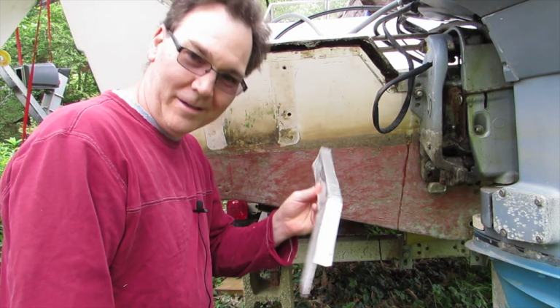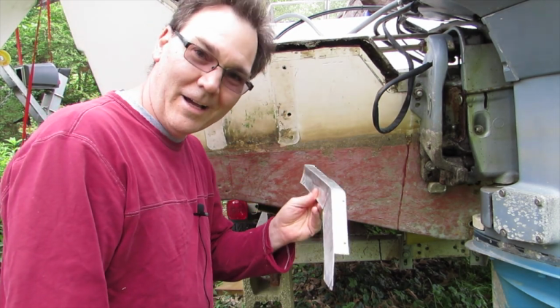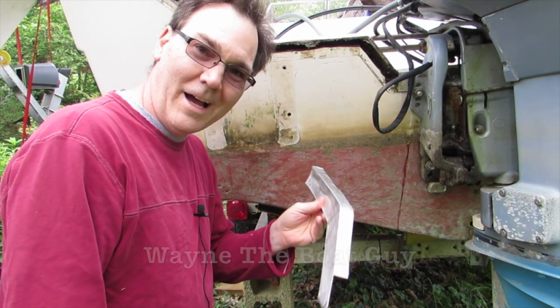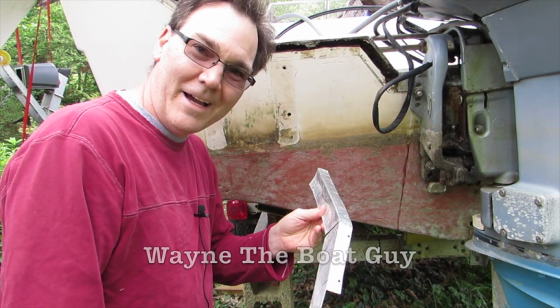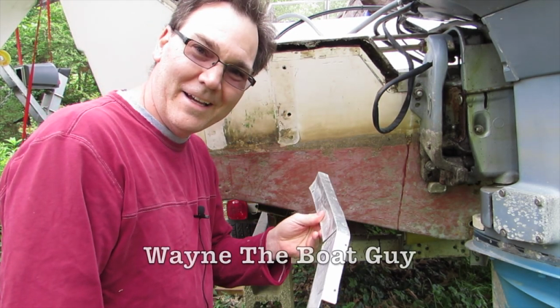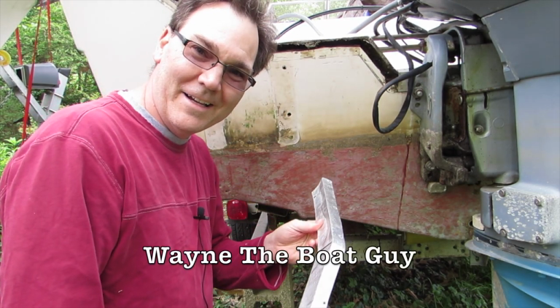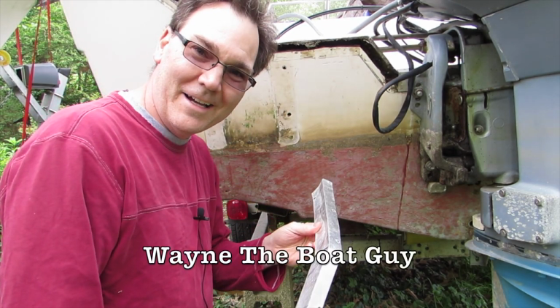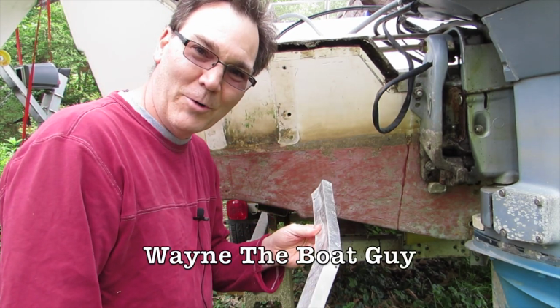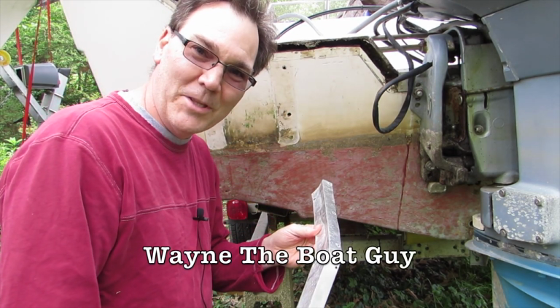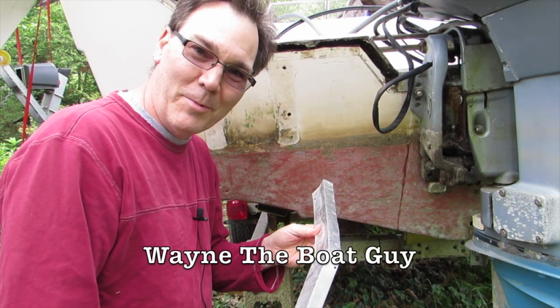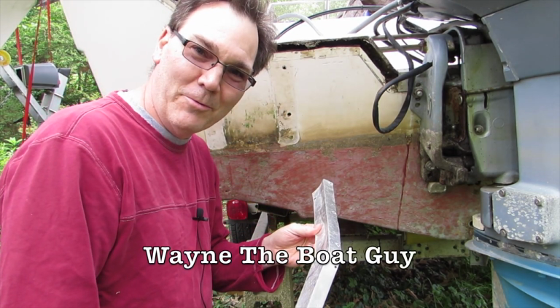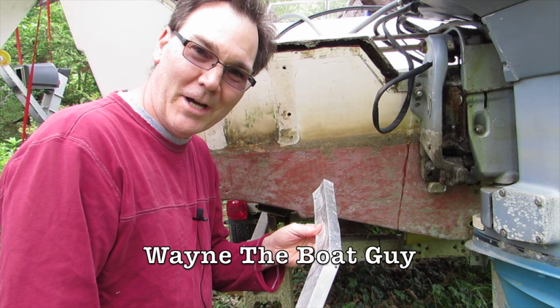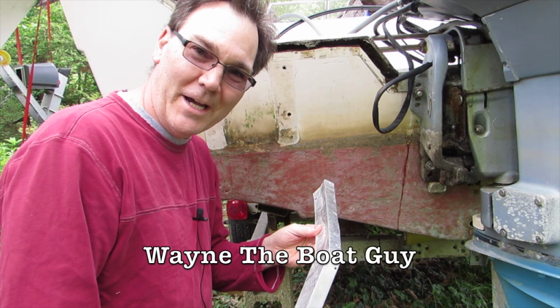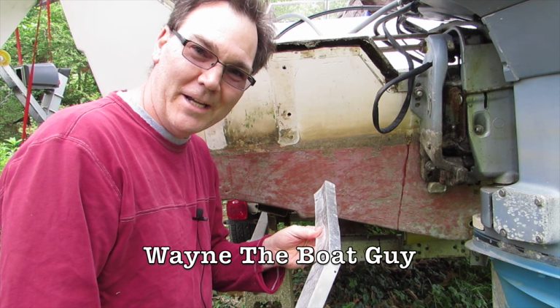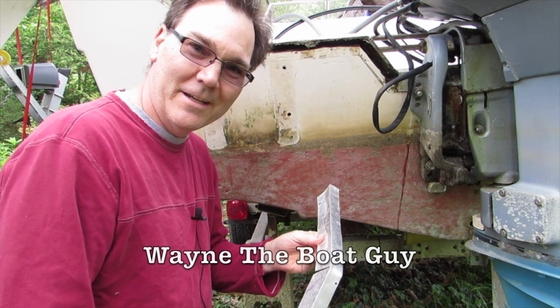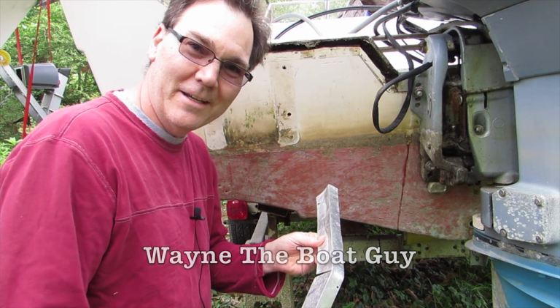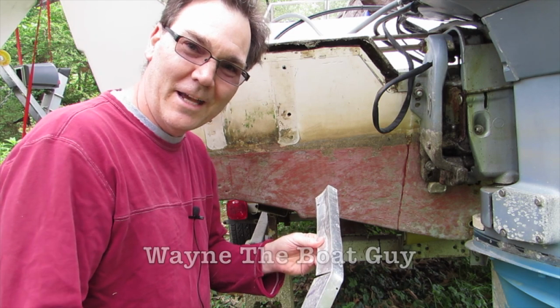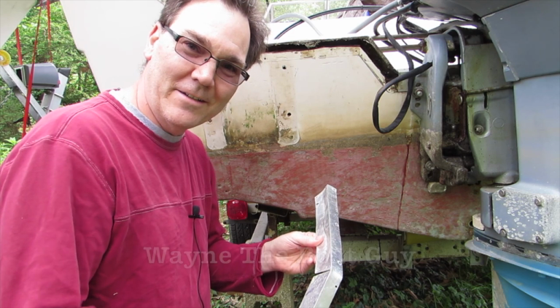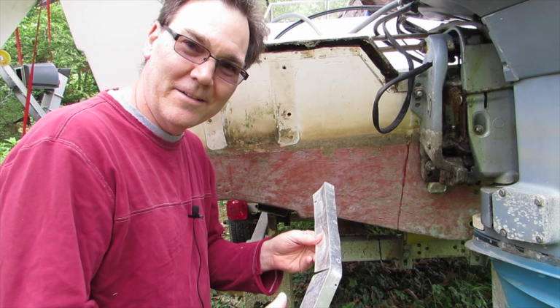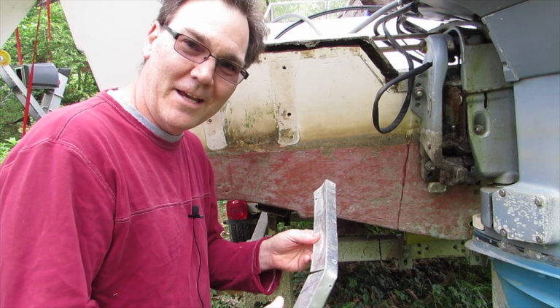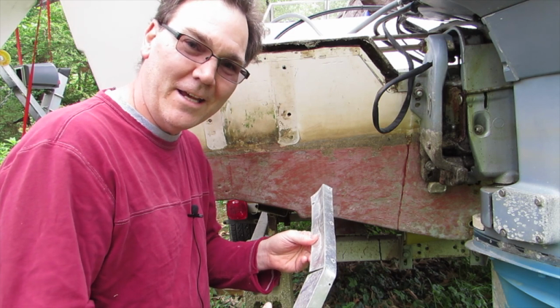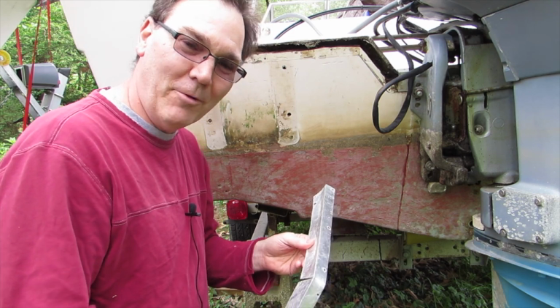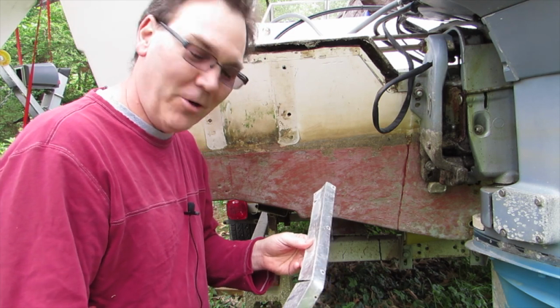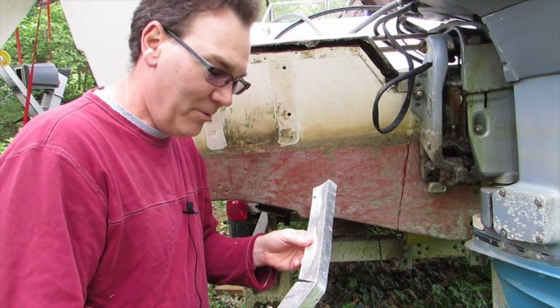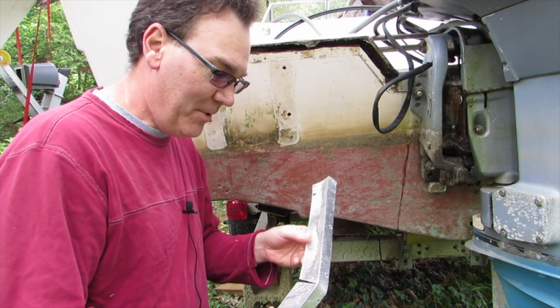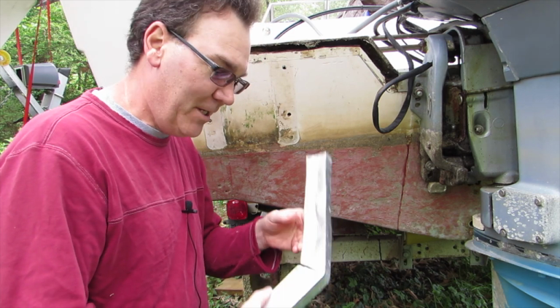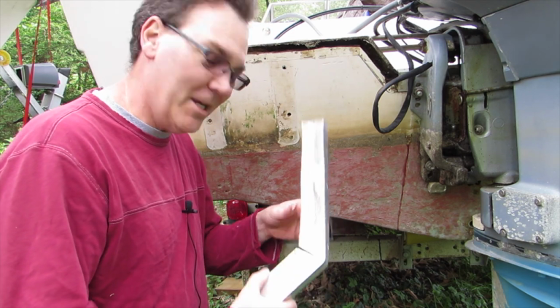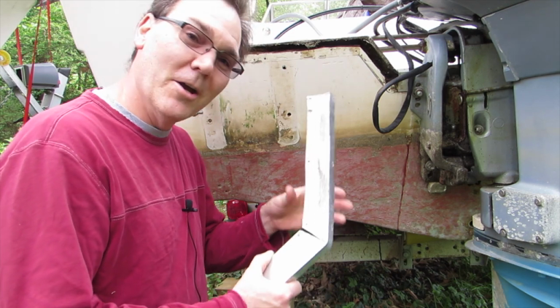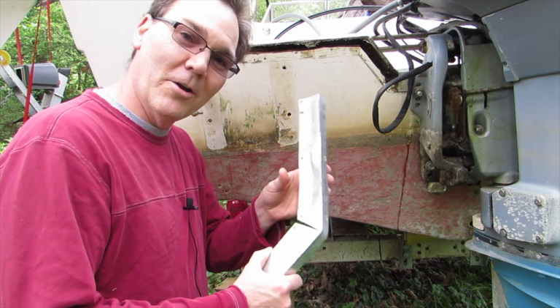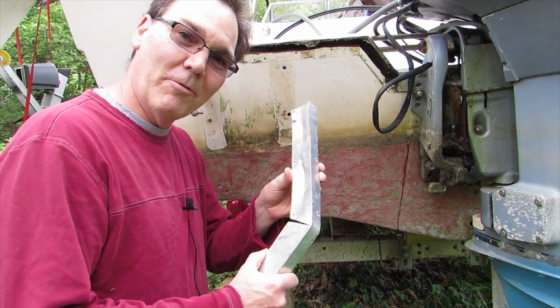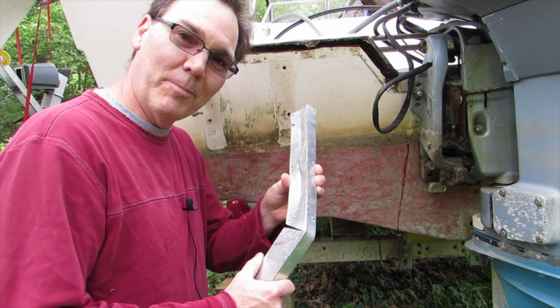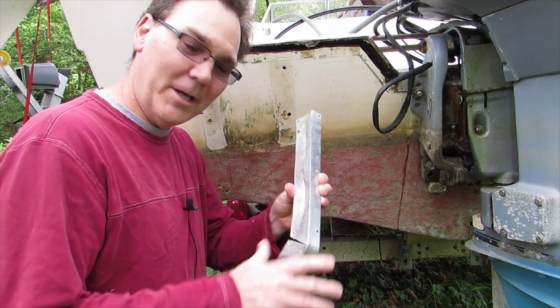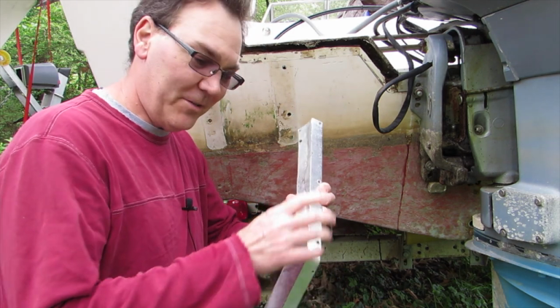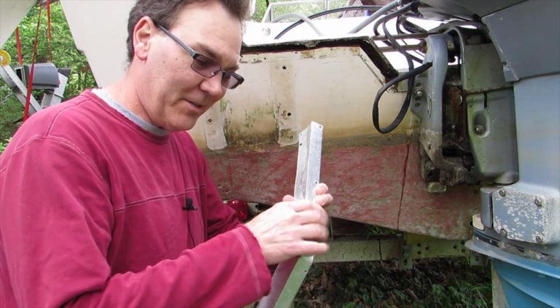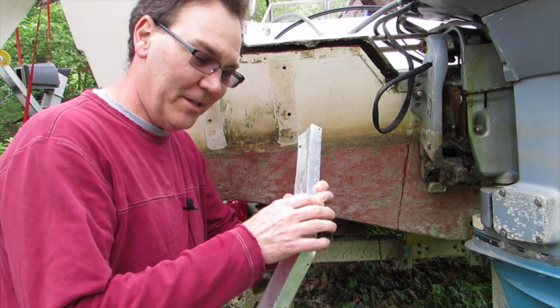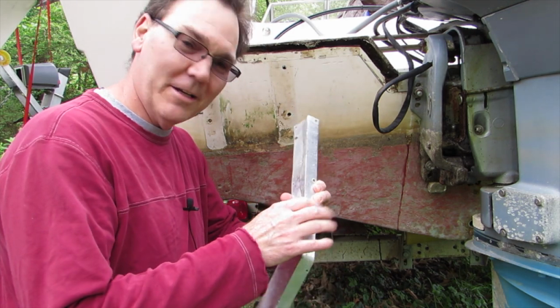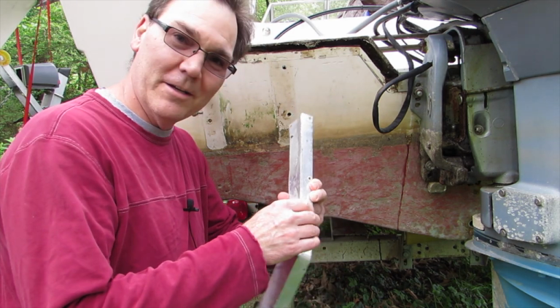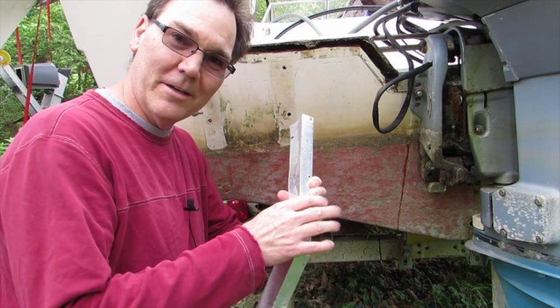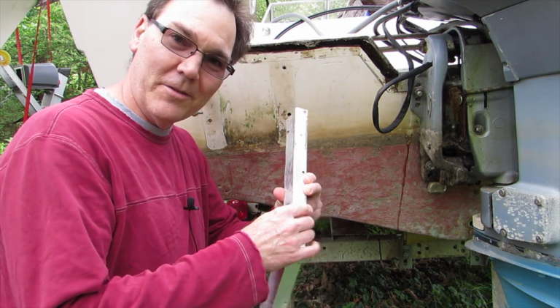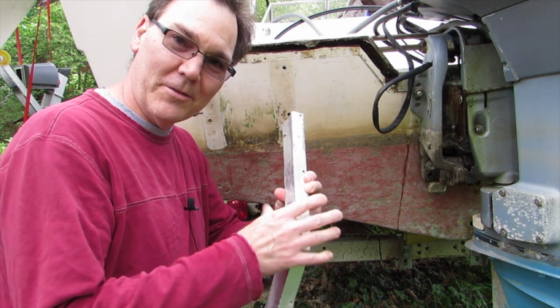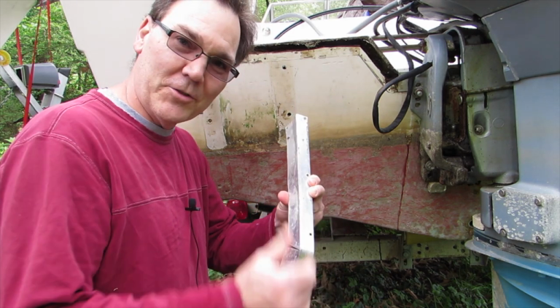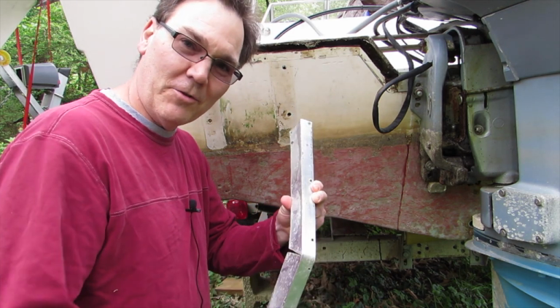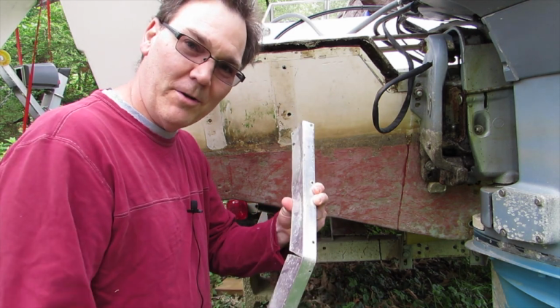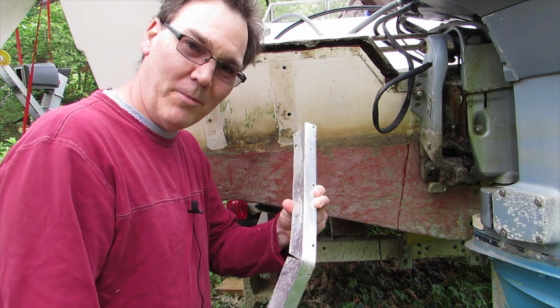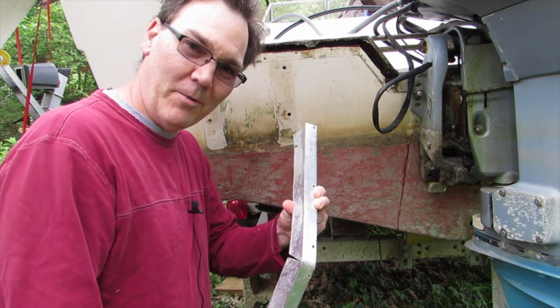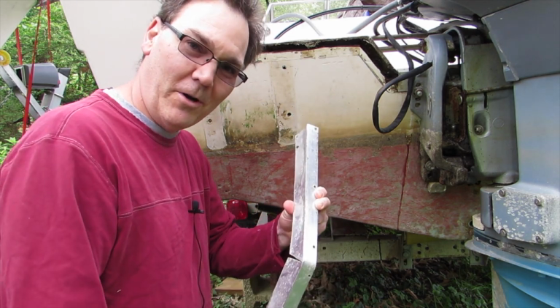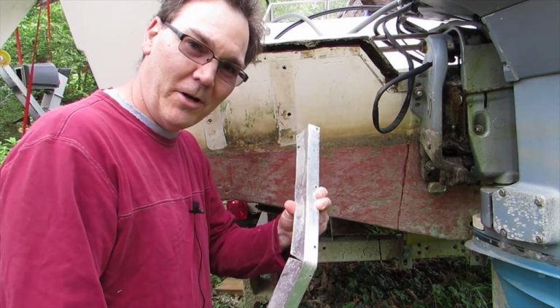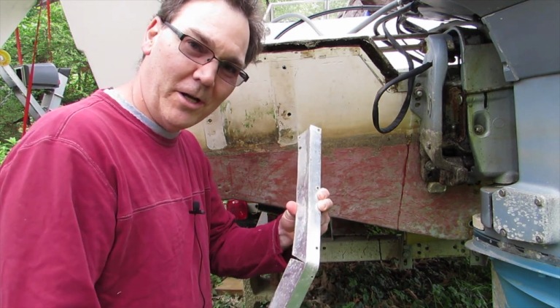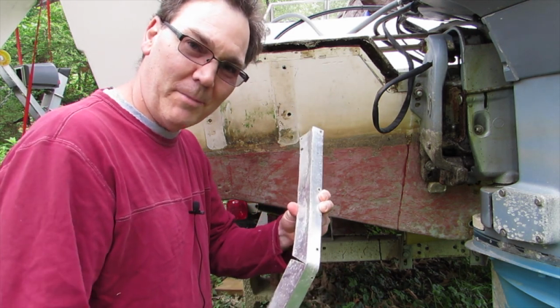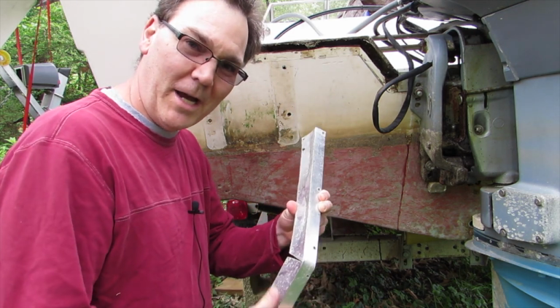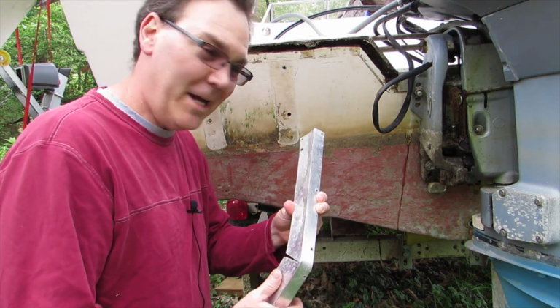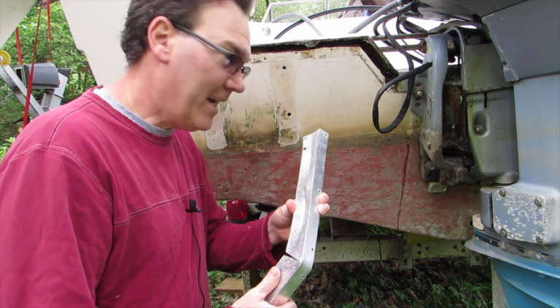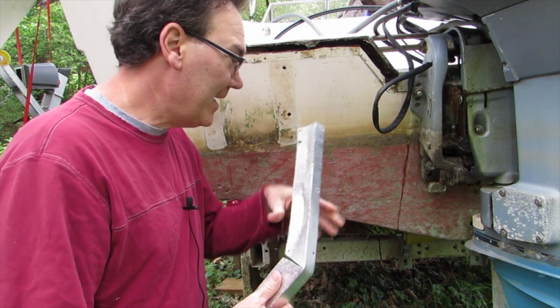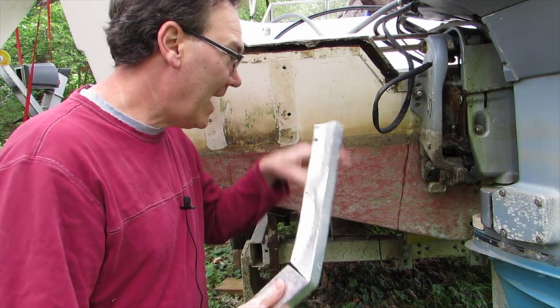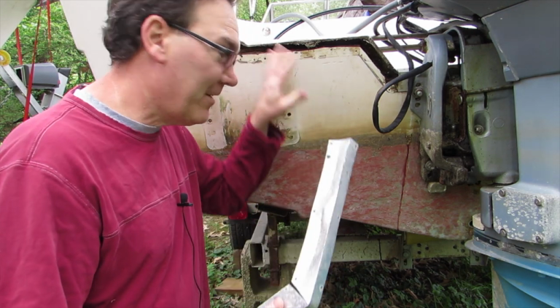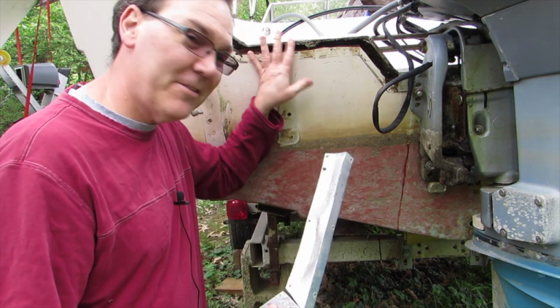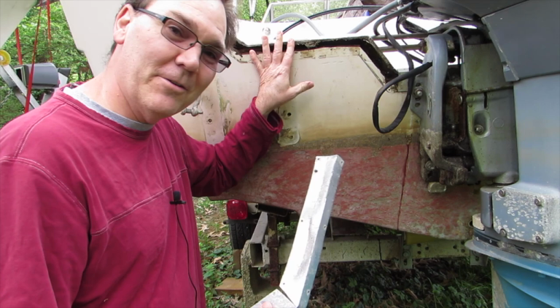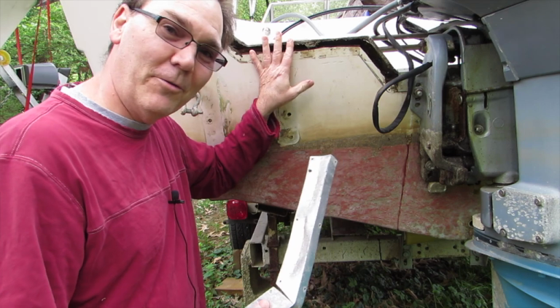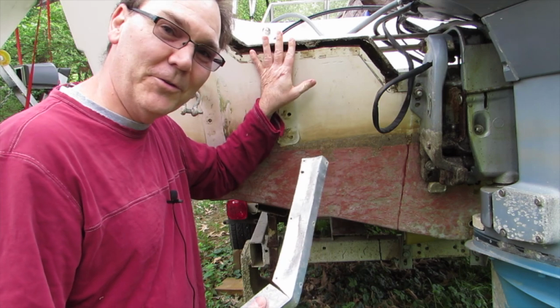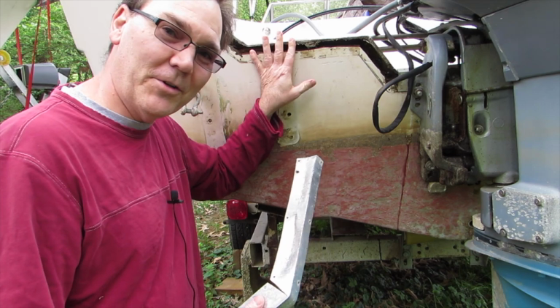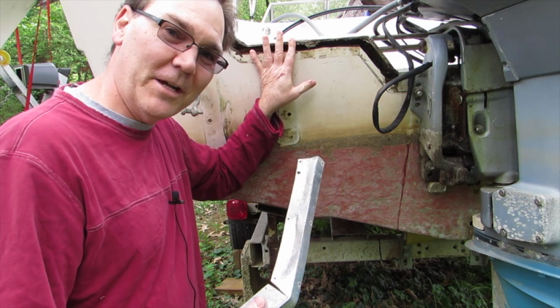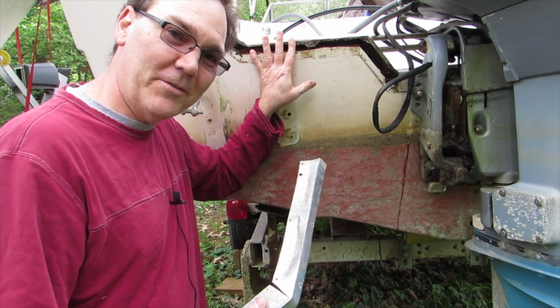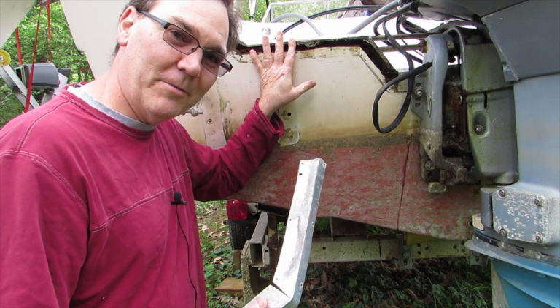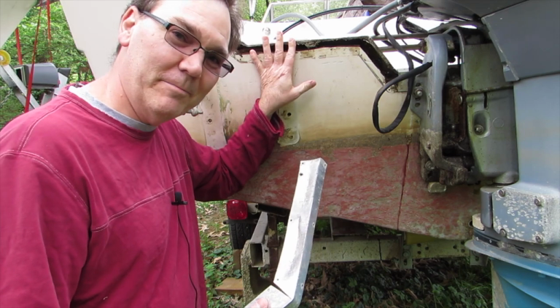Hi, I'm Wayne the Boat Guy, and today we're going to be replacing the trim on my nasty old transom.